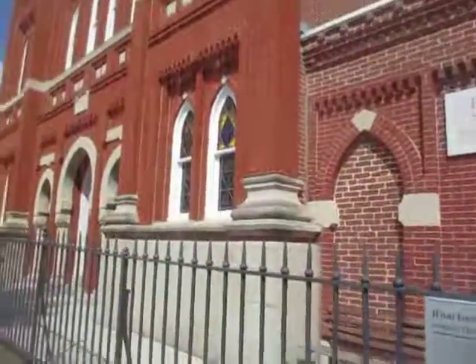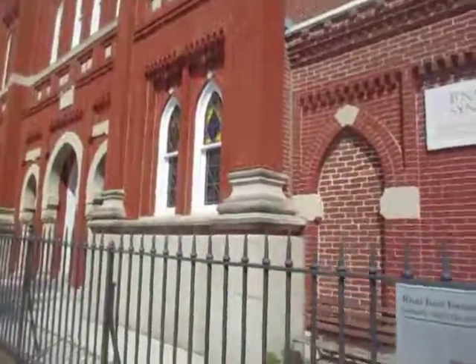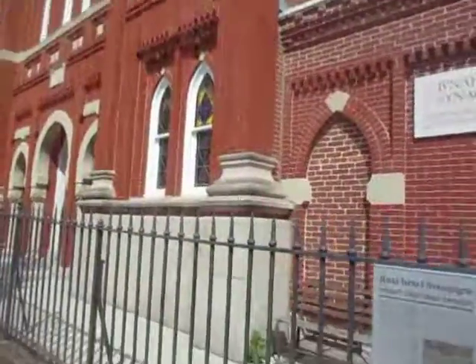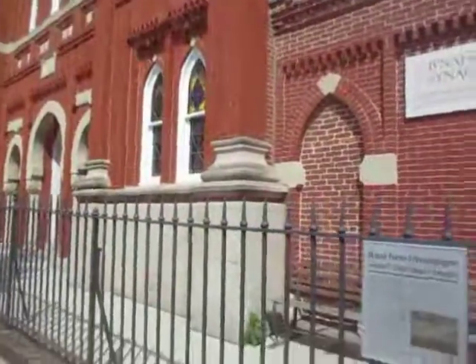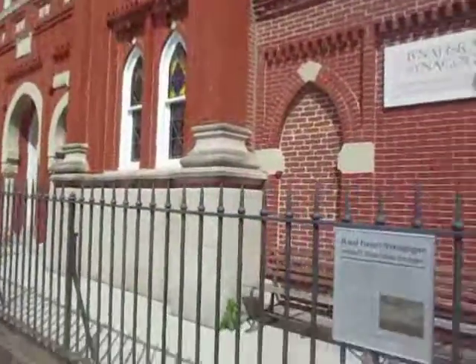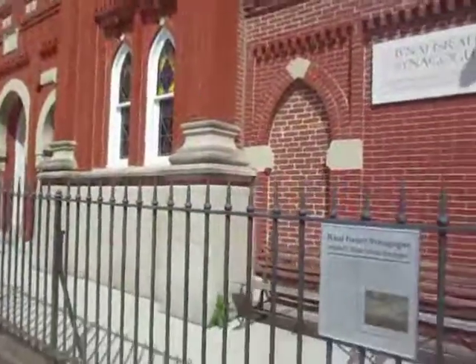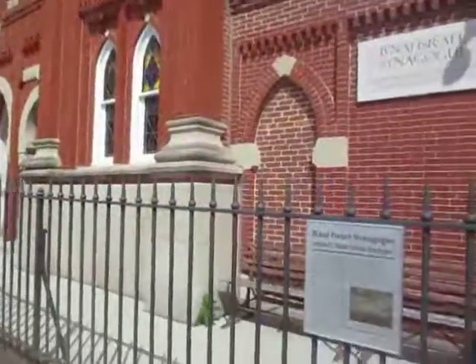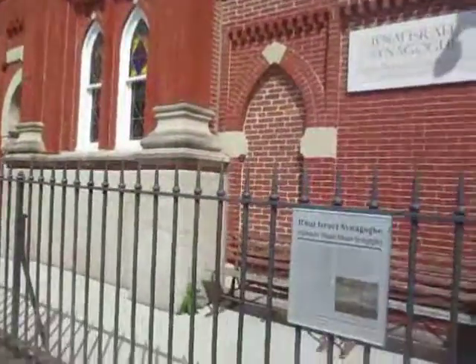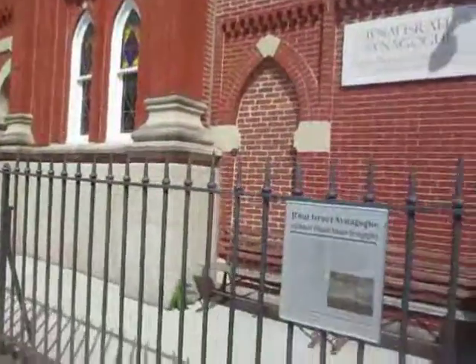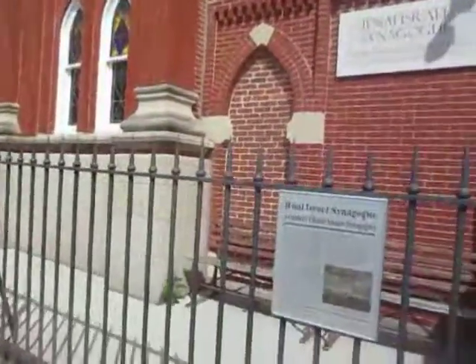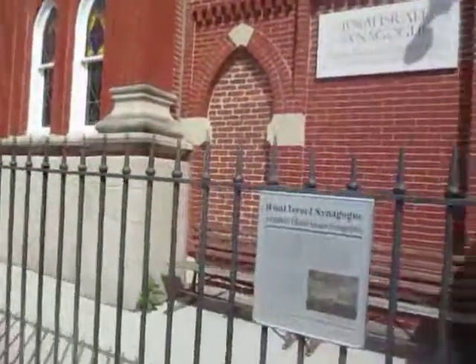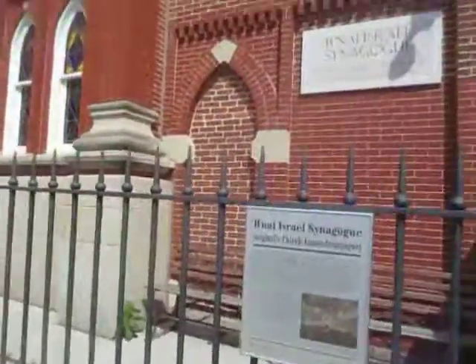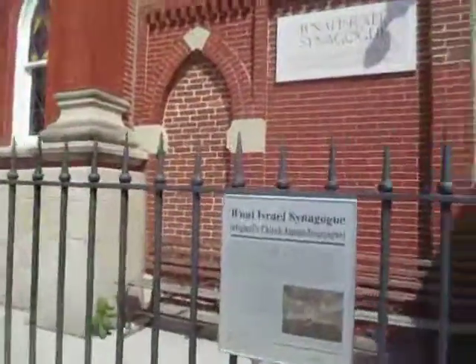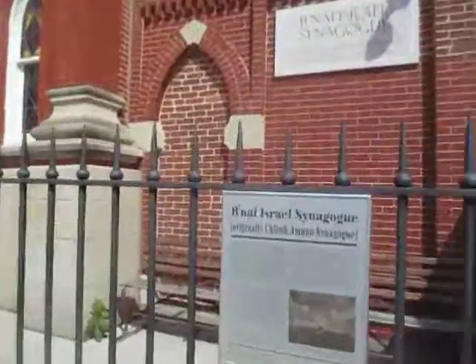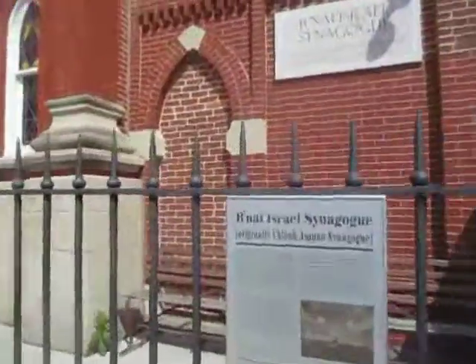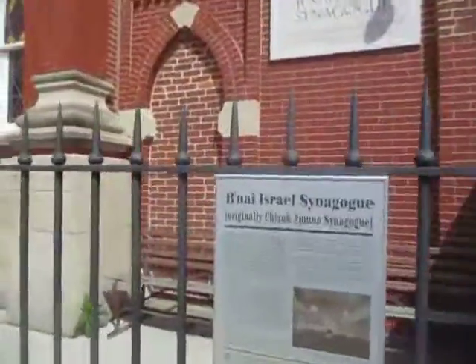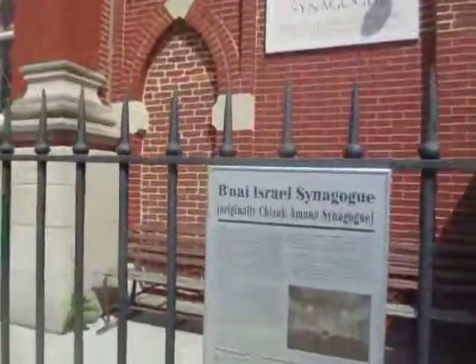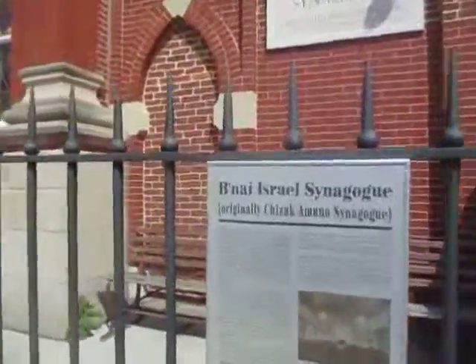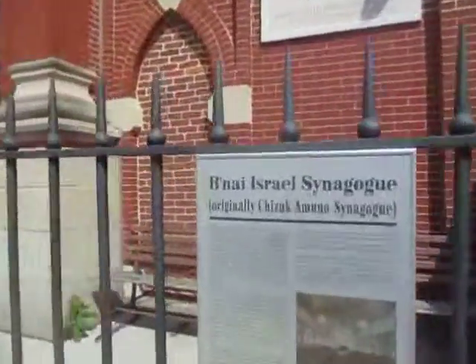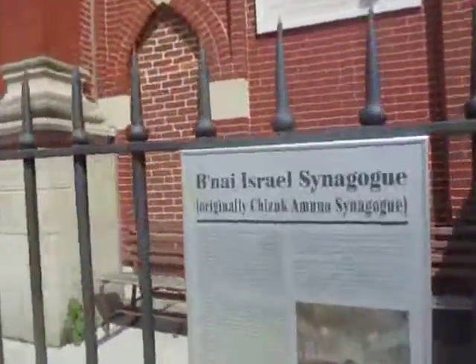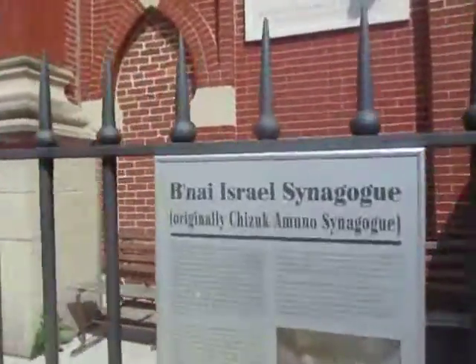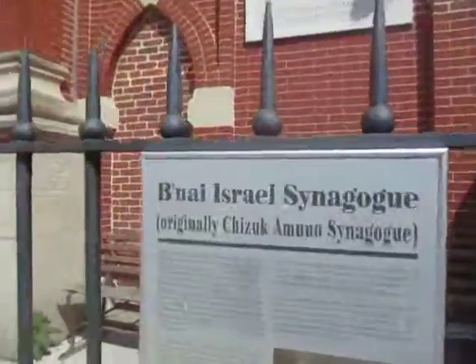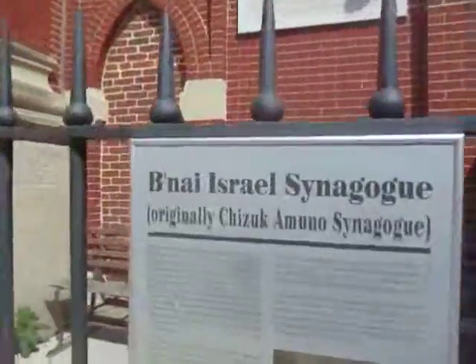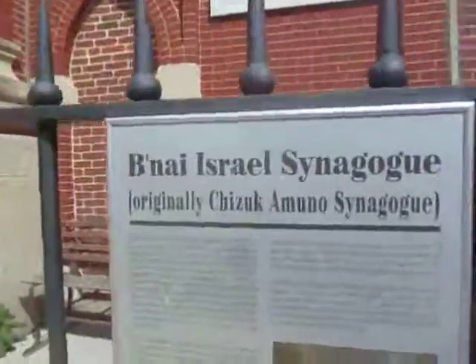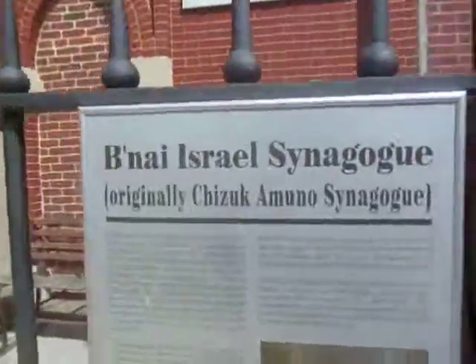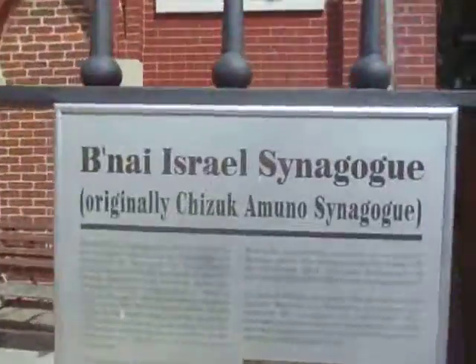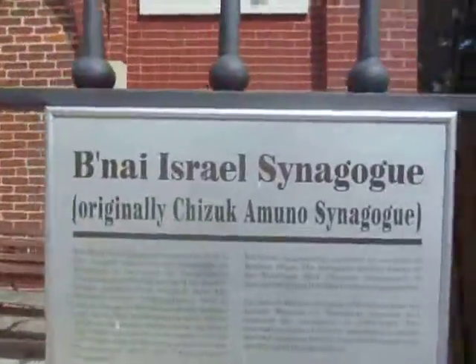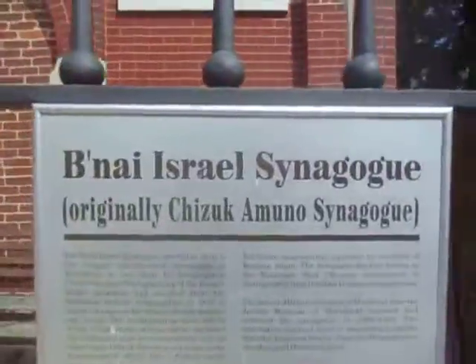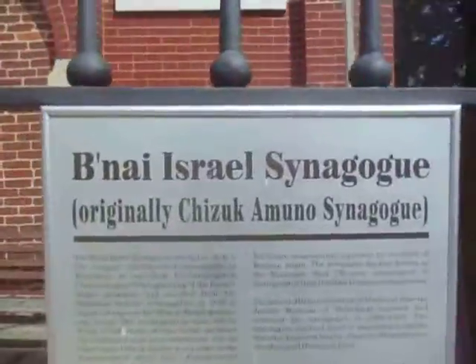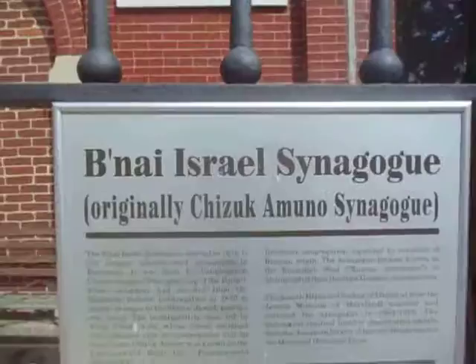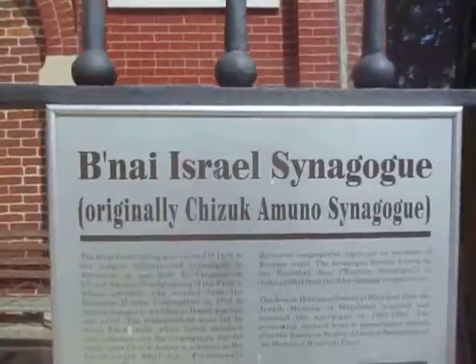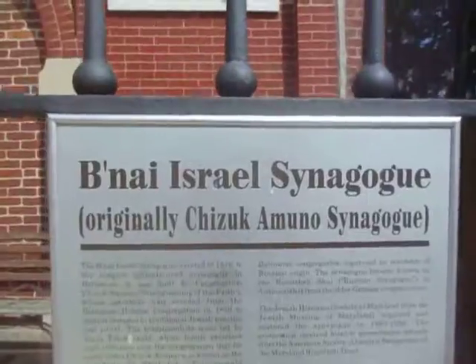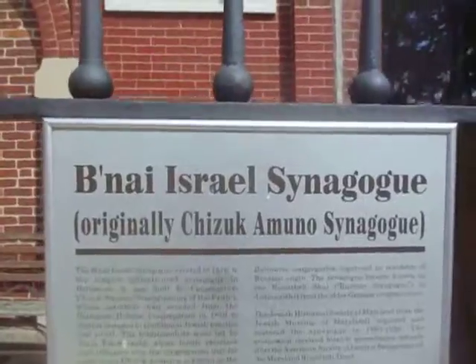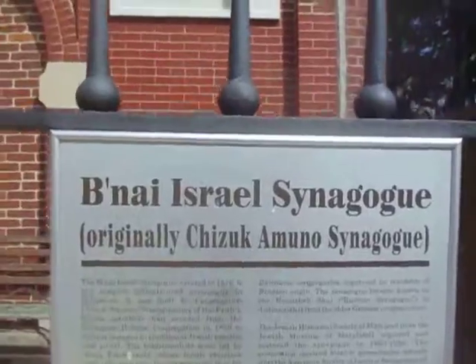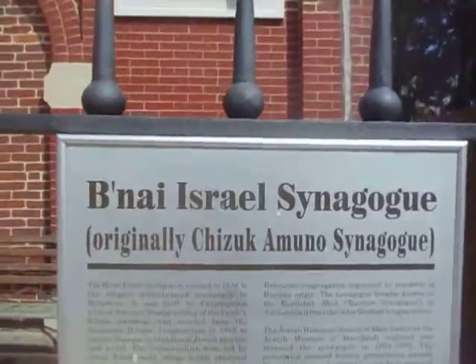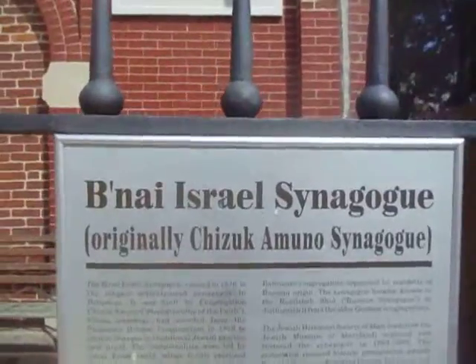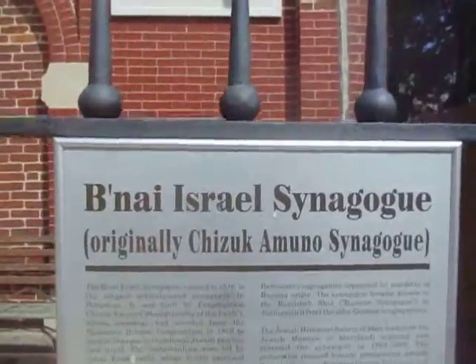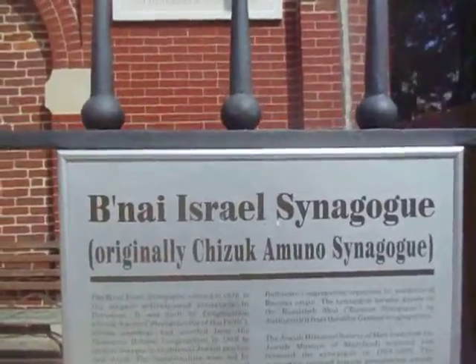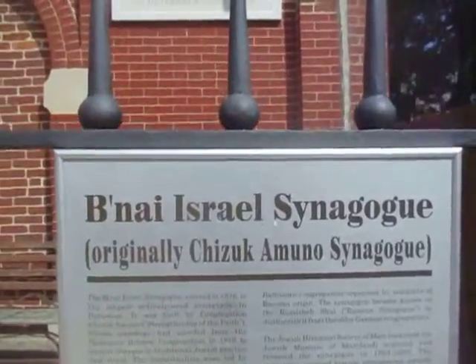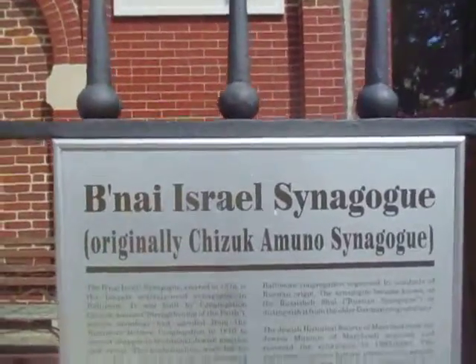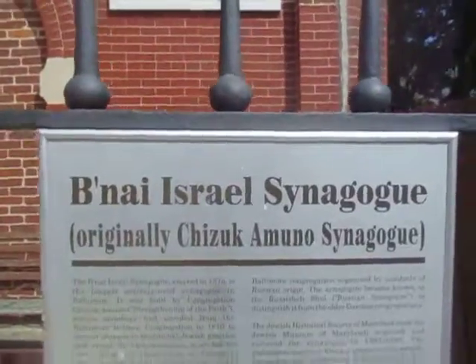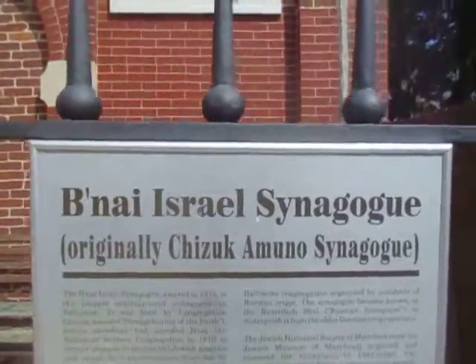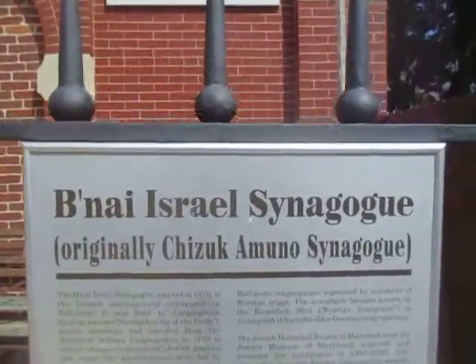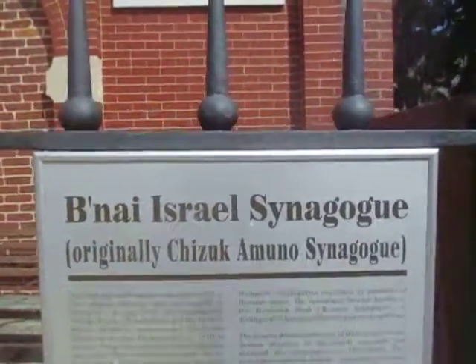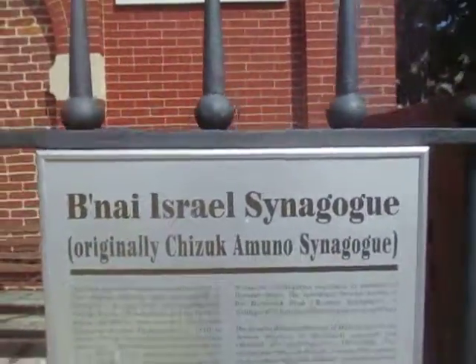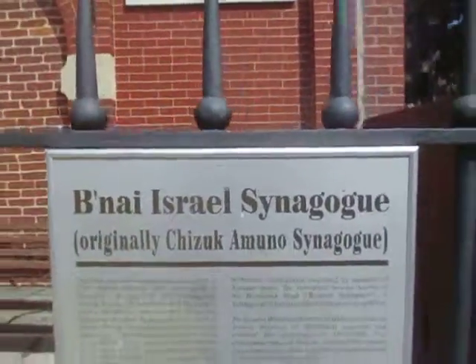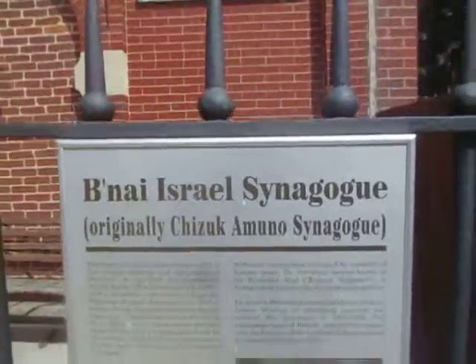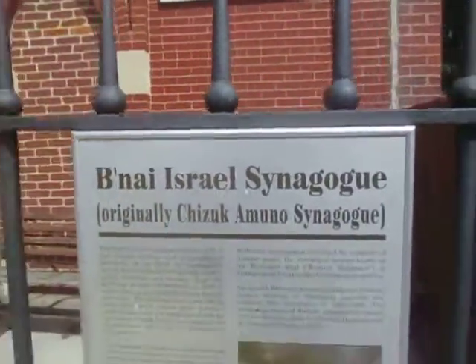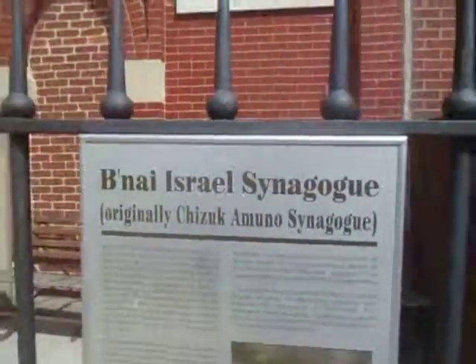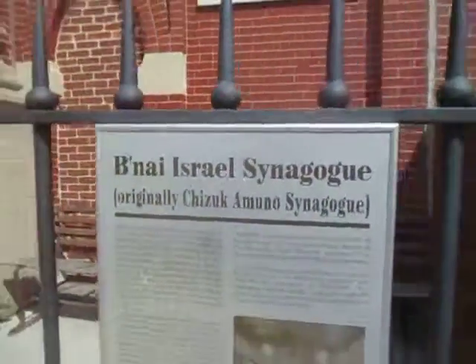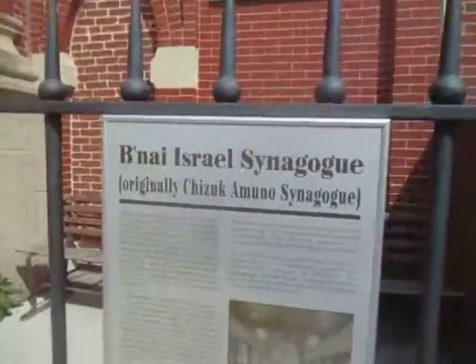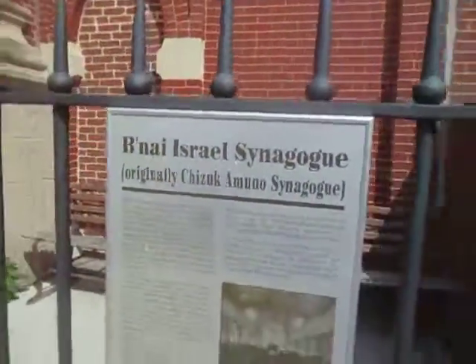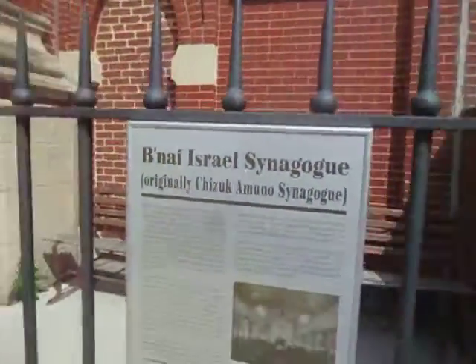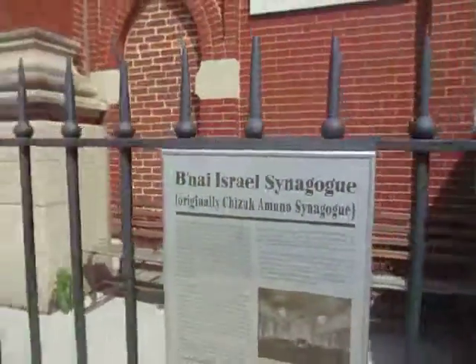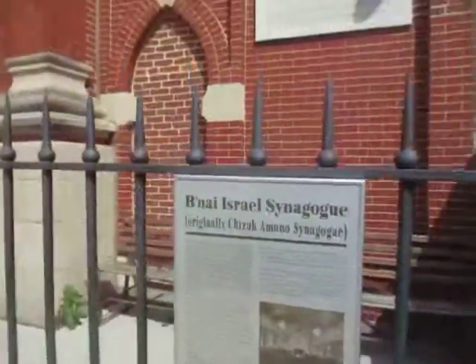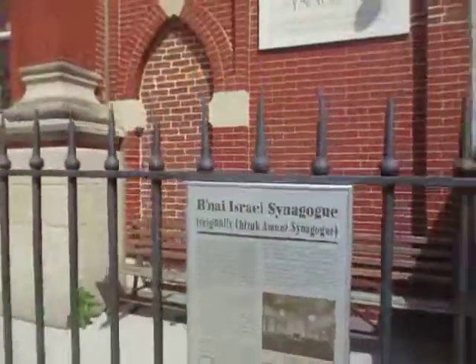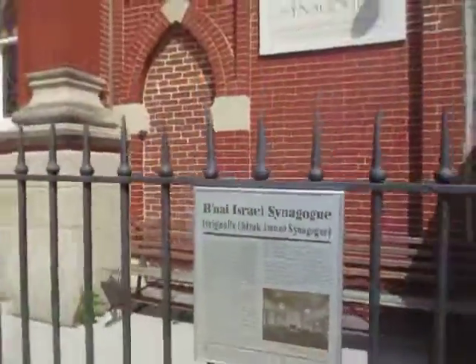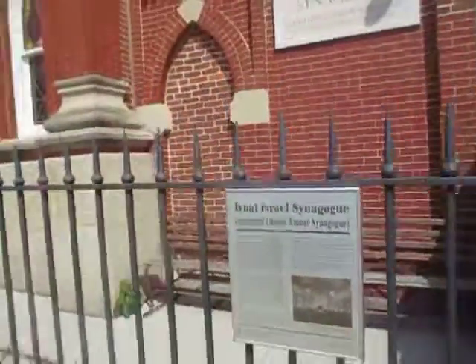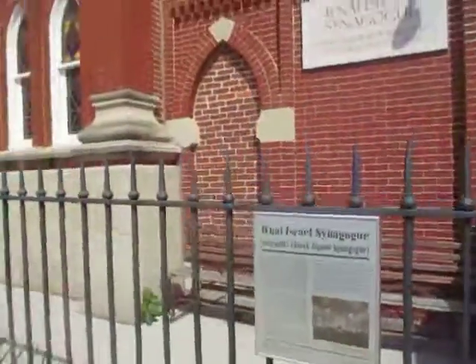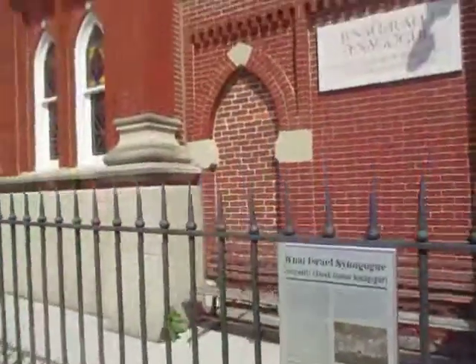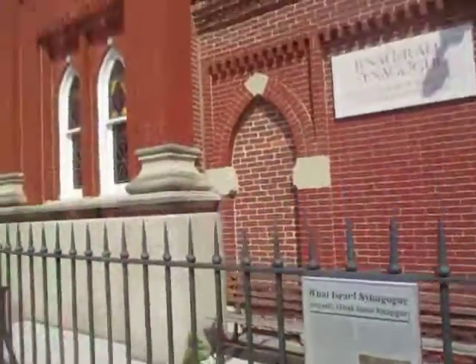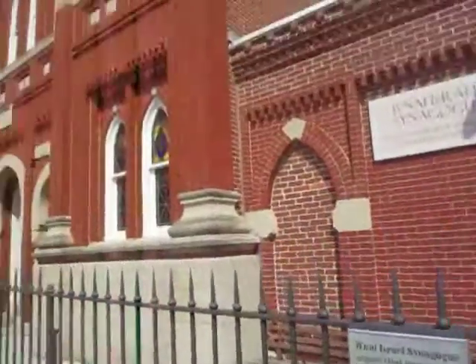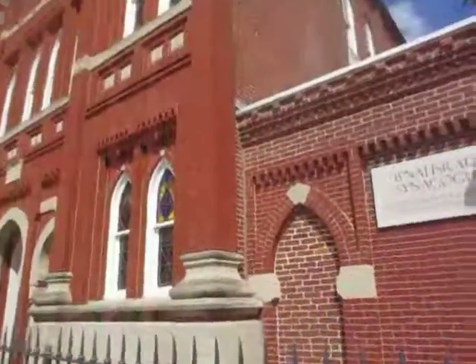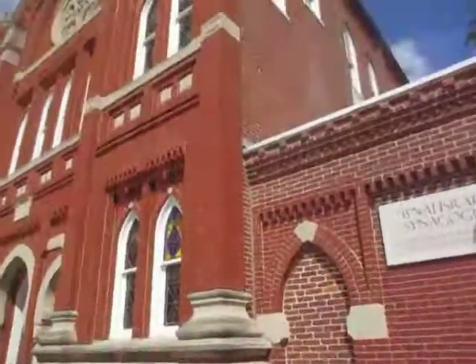I cannot say the name — it's Bnai Israel Synagogue.